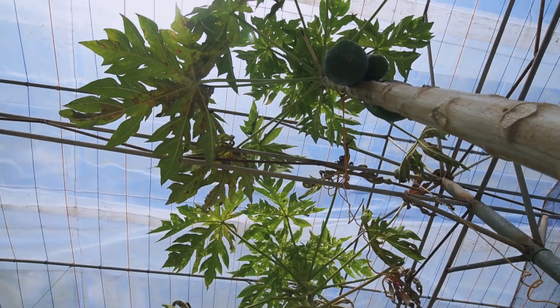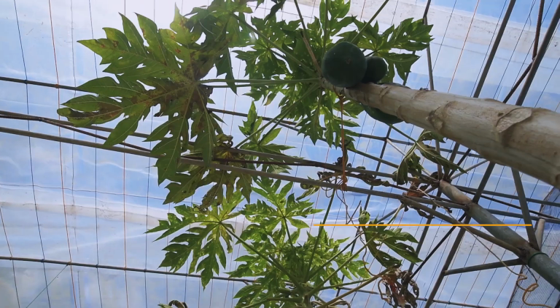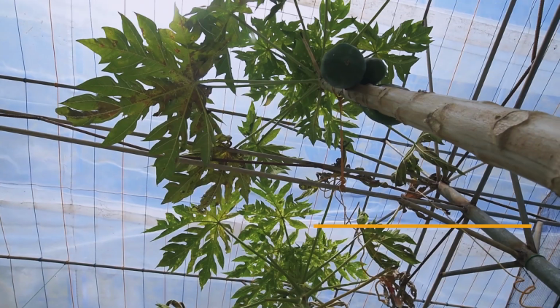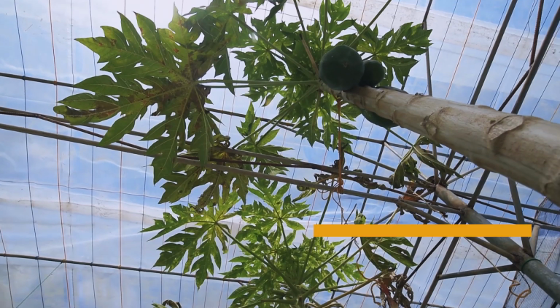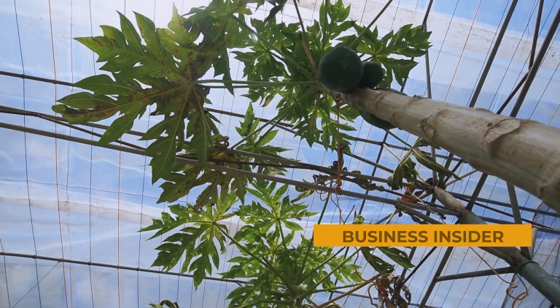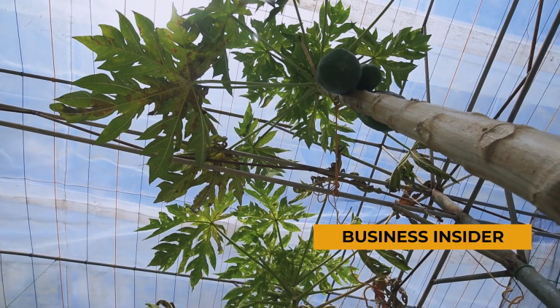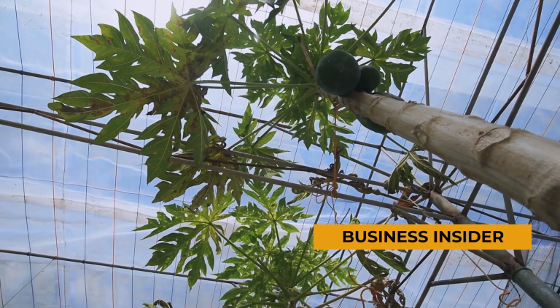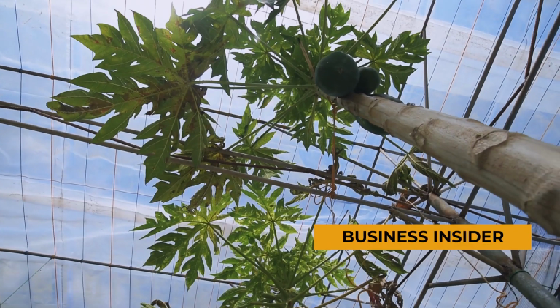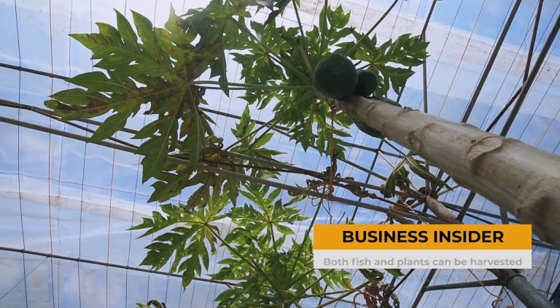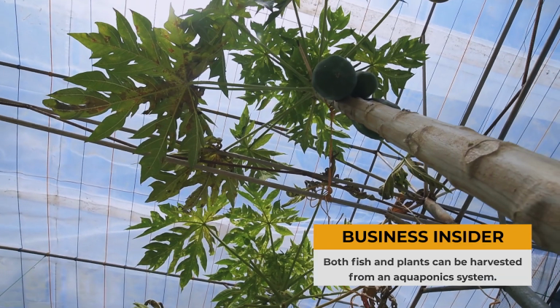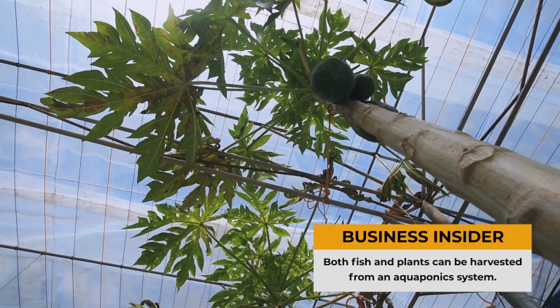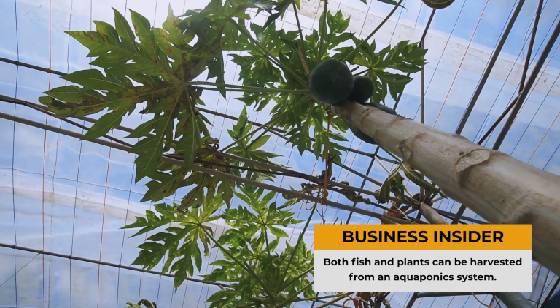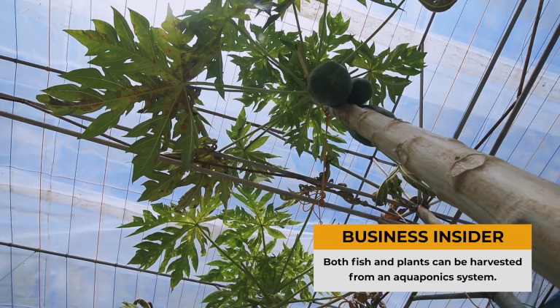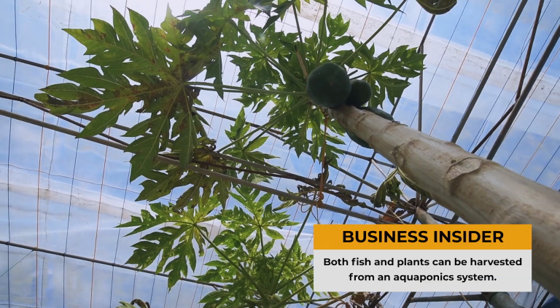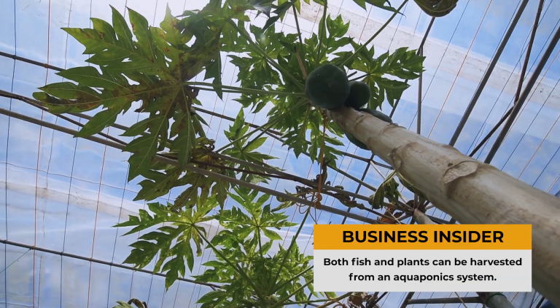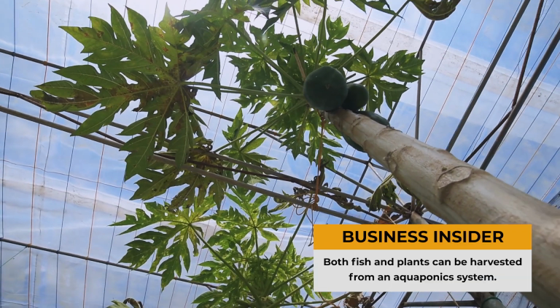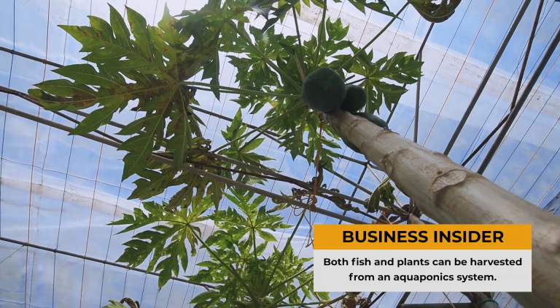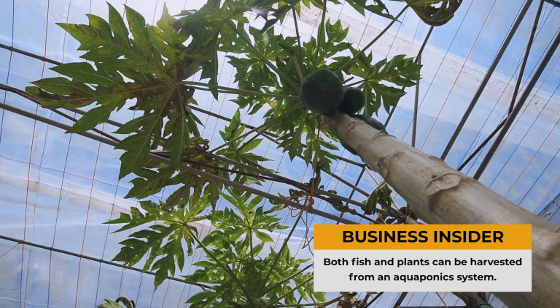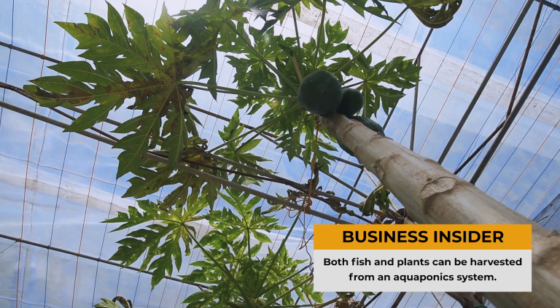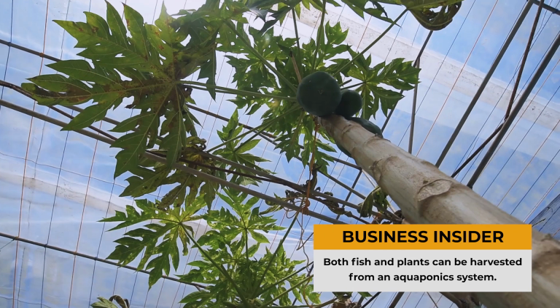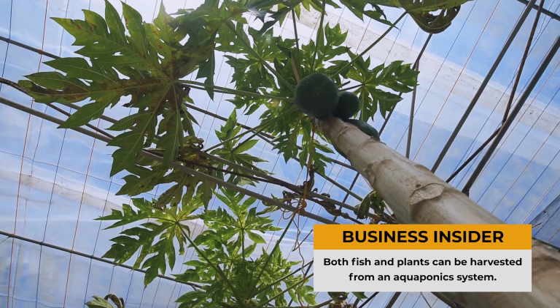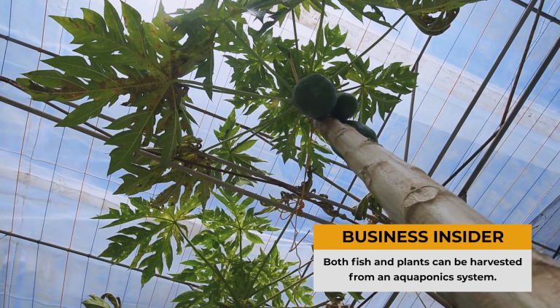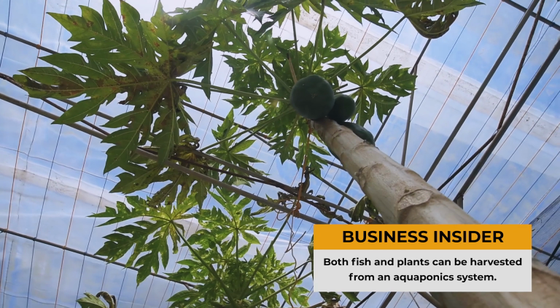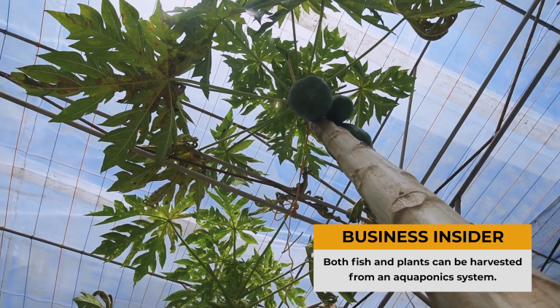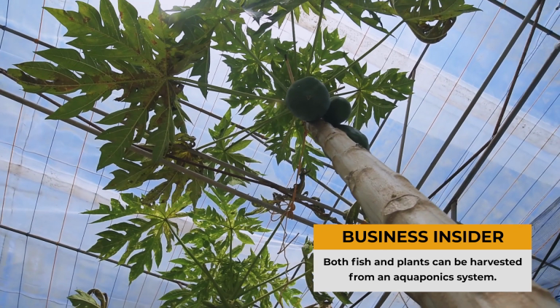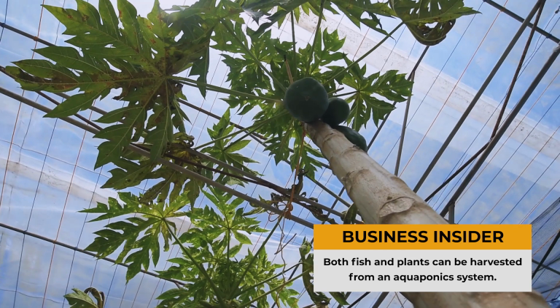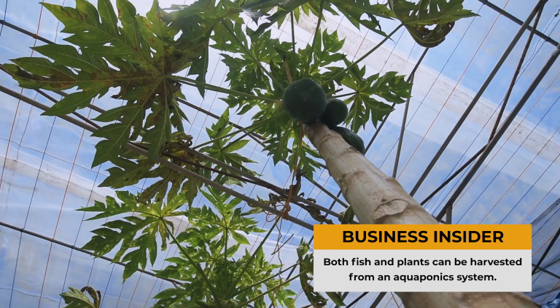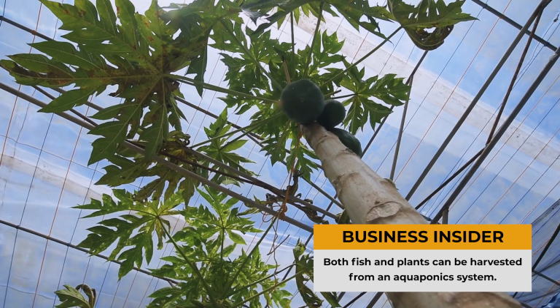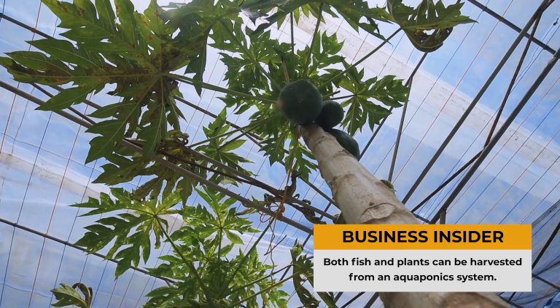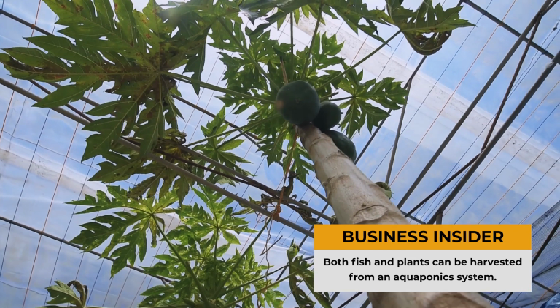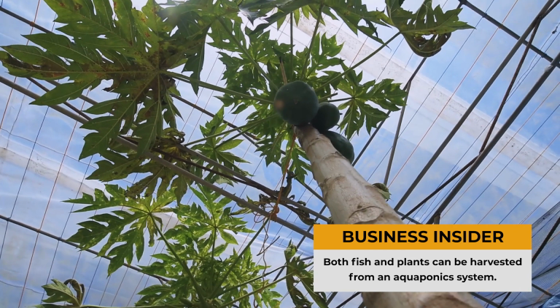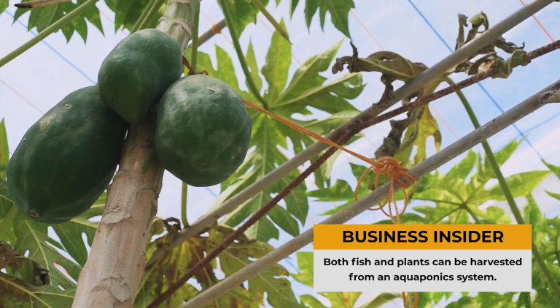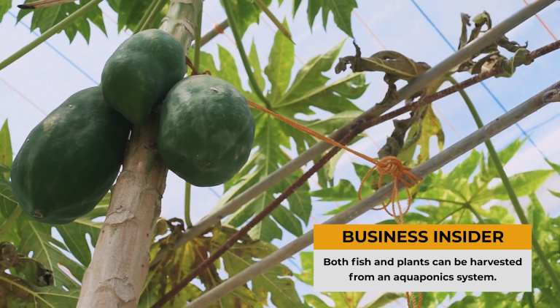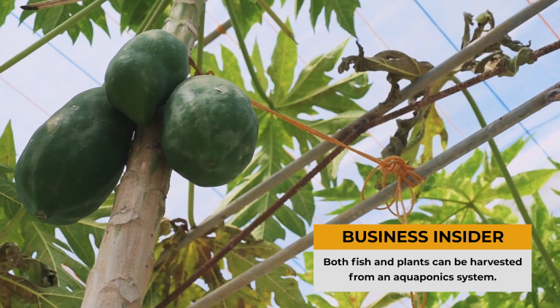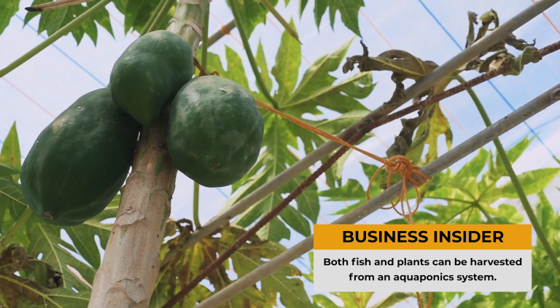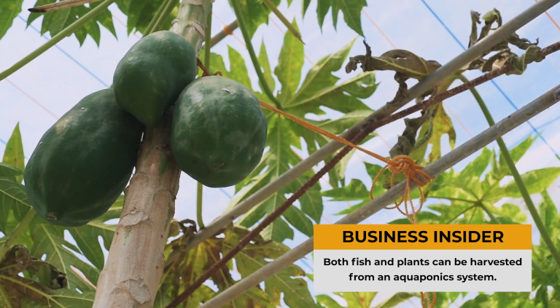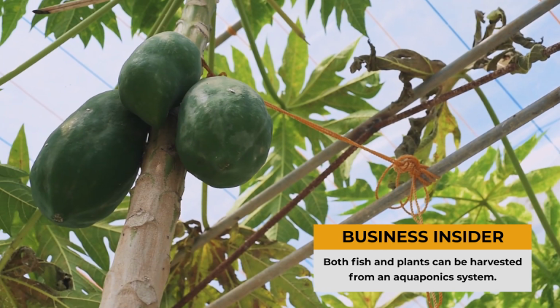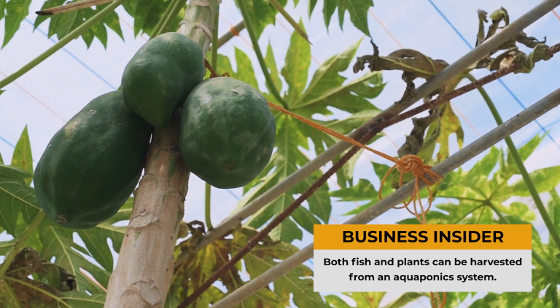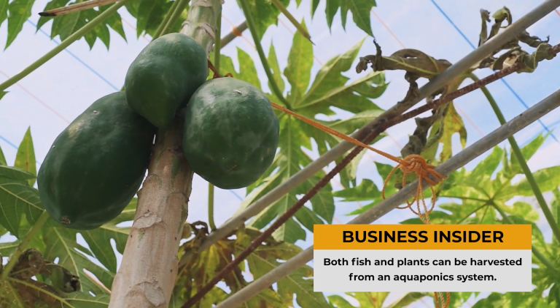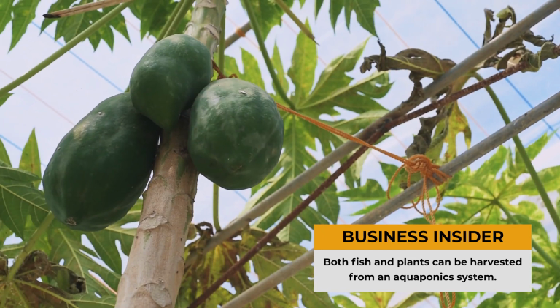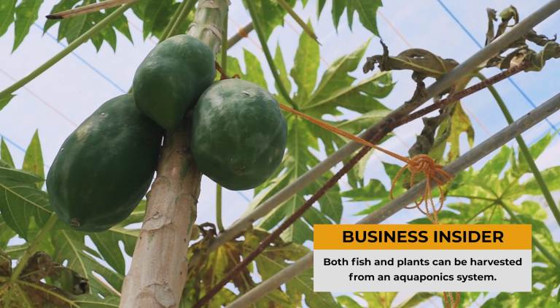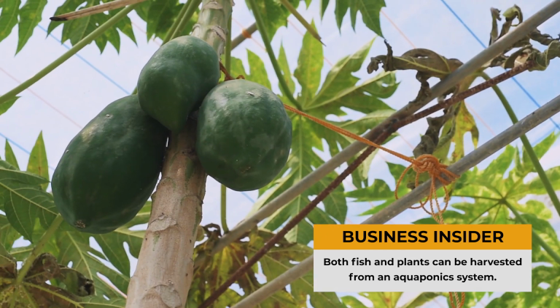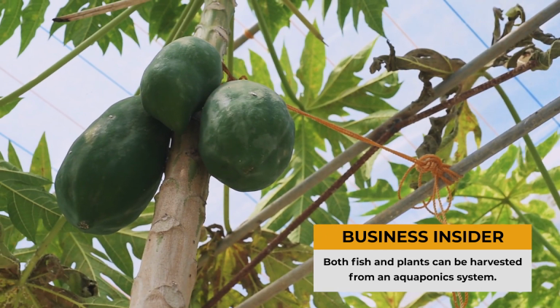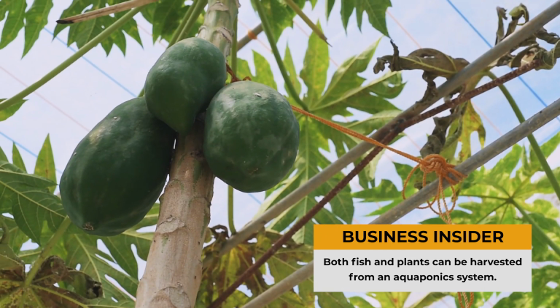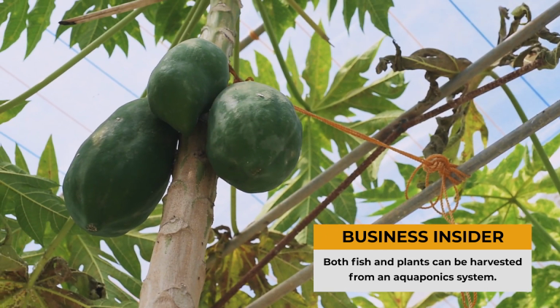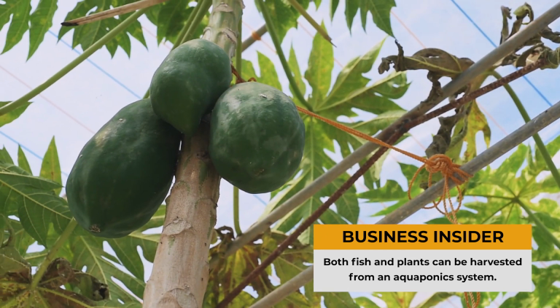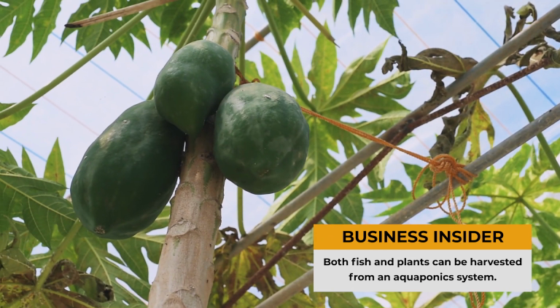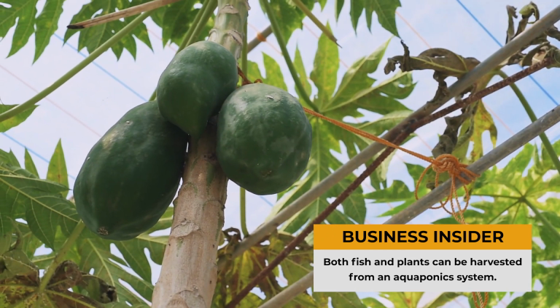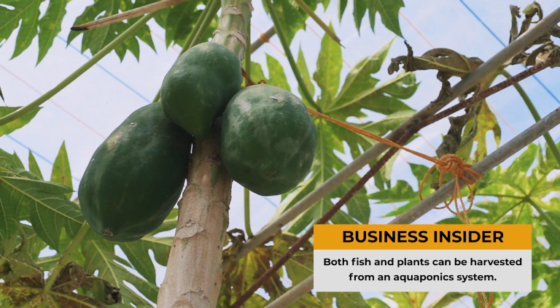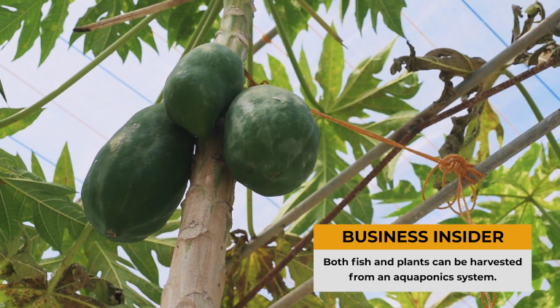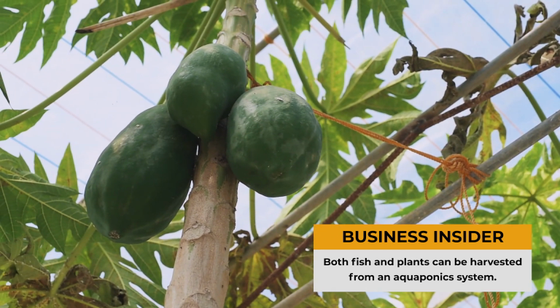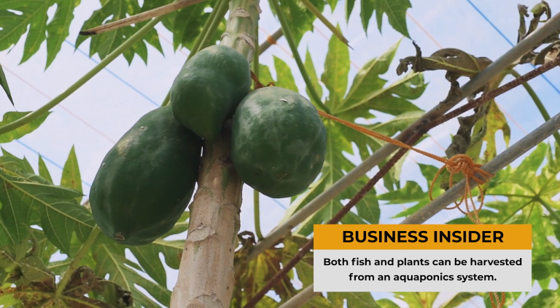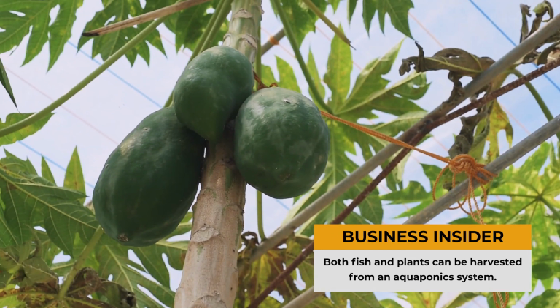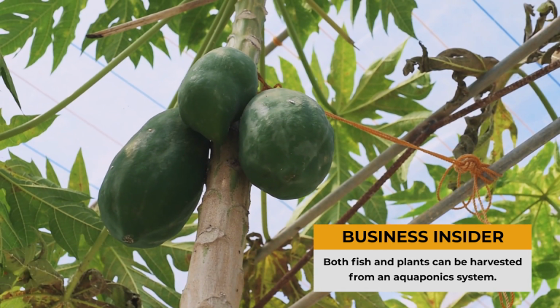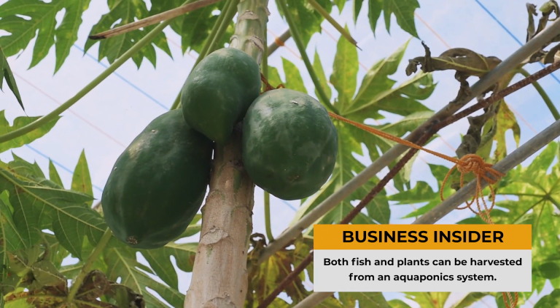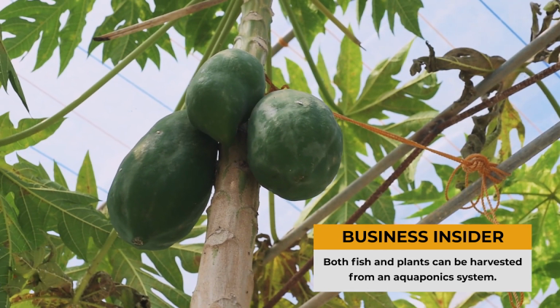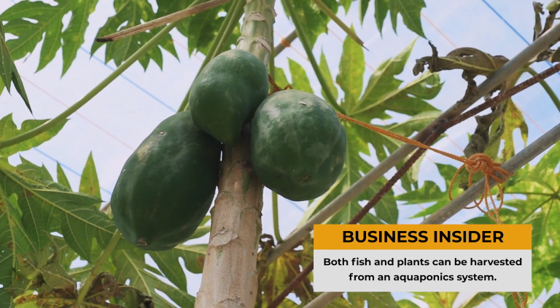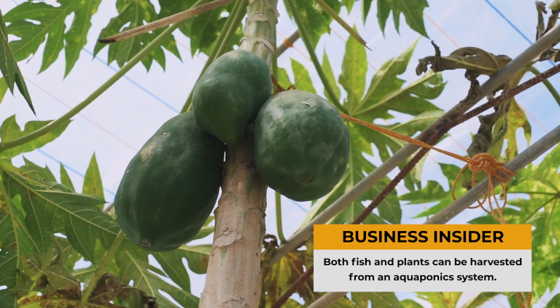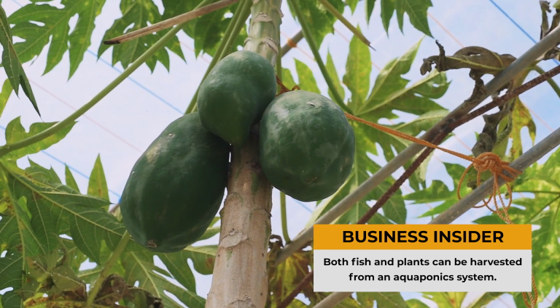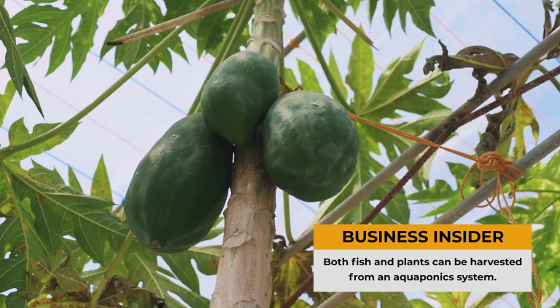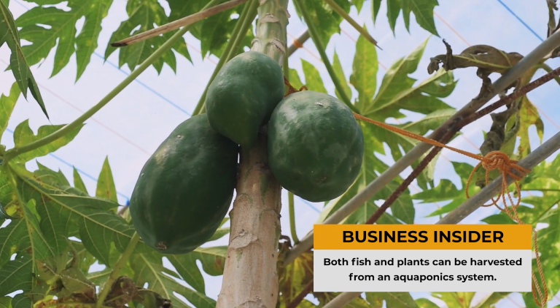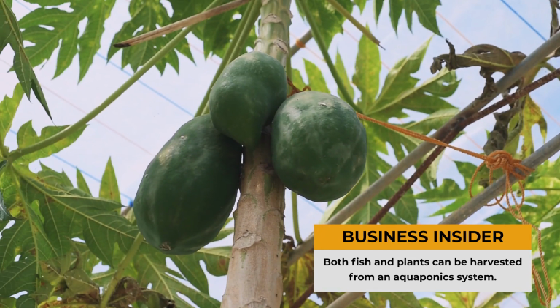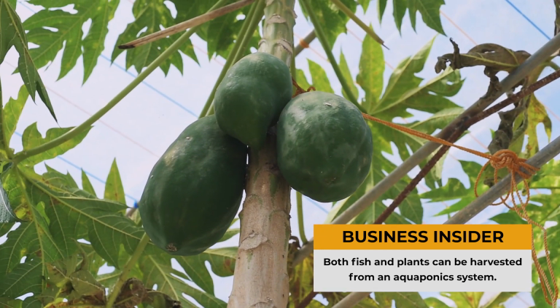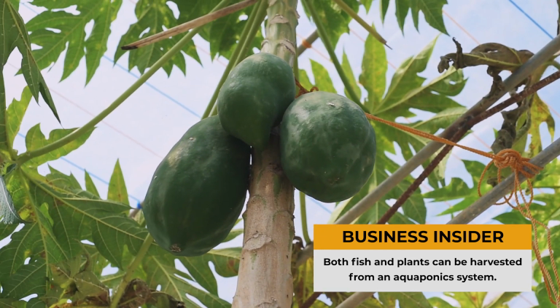In this type of system, you can grow trees. Right now we're growing two papaya trees, and they're successfully fruiting.